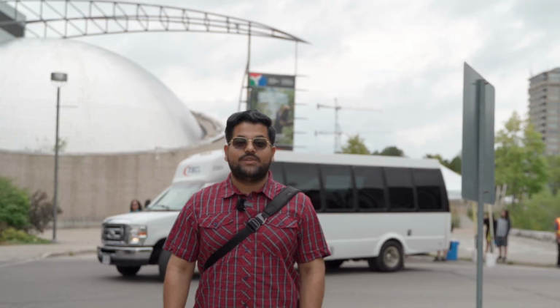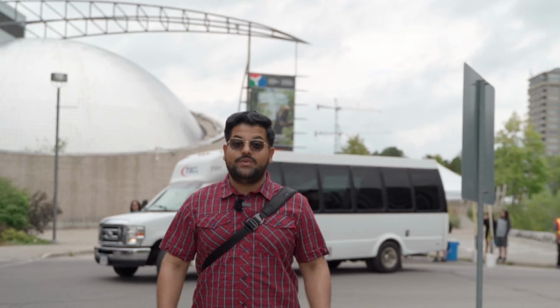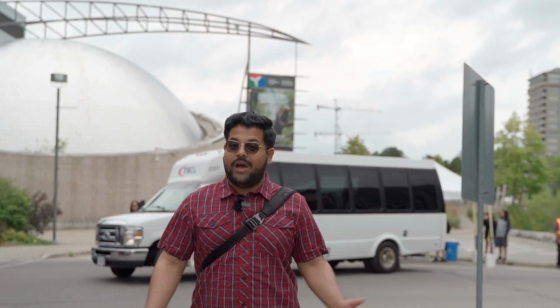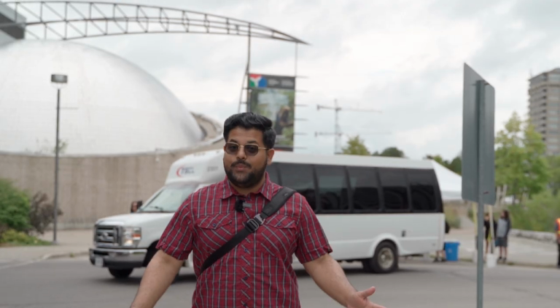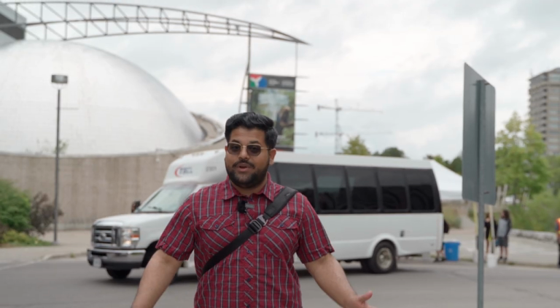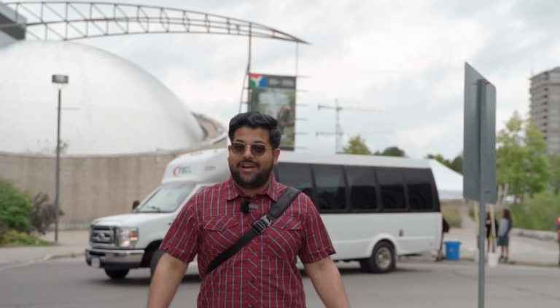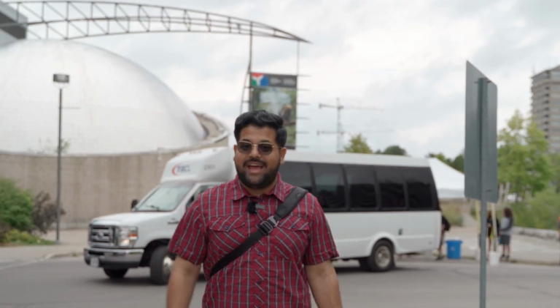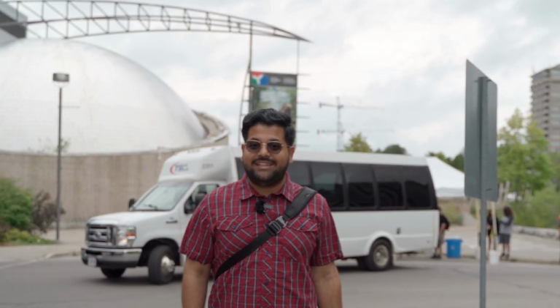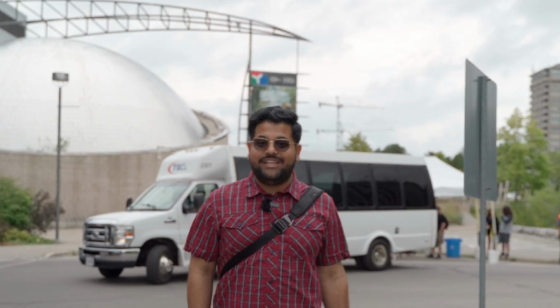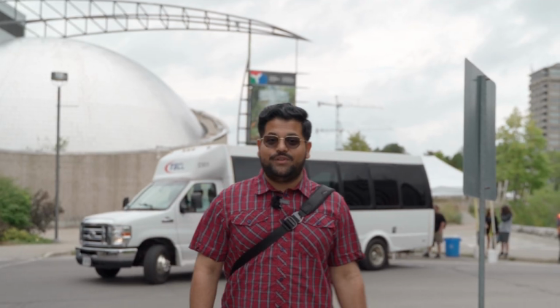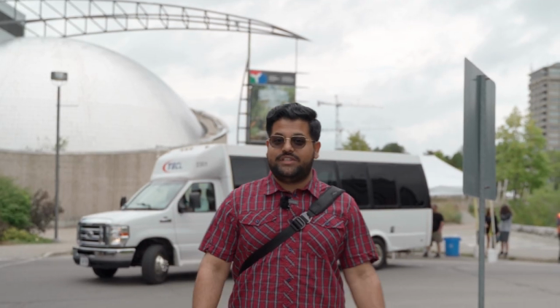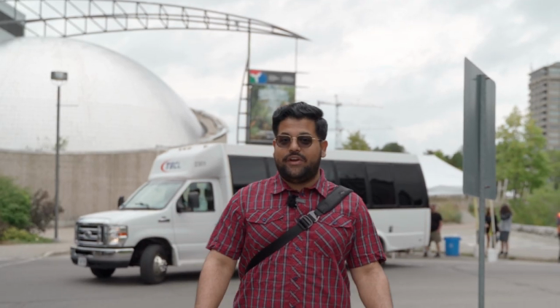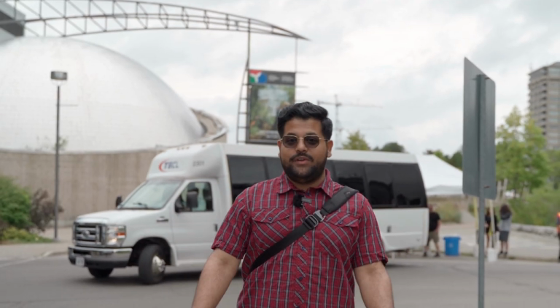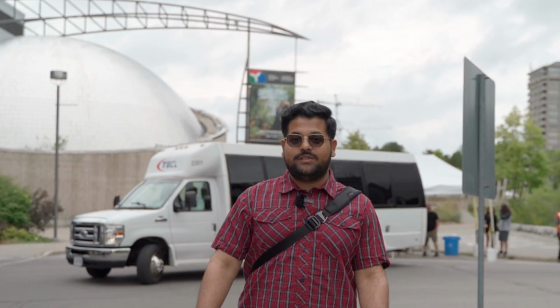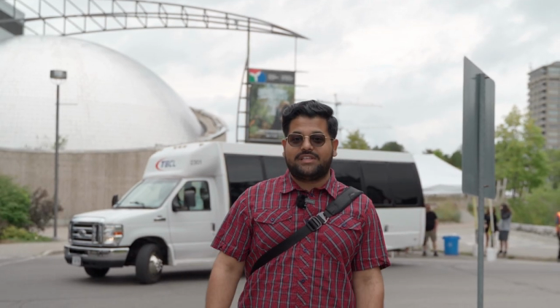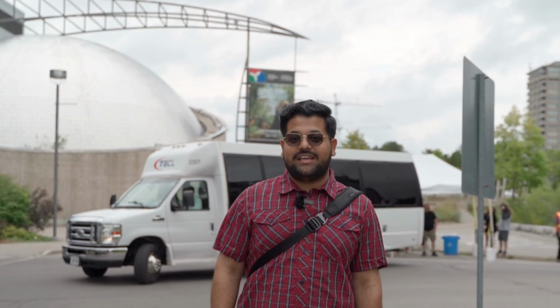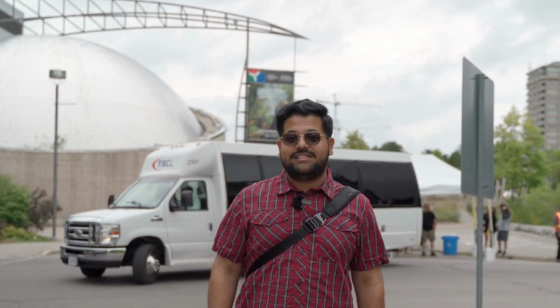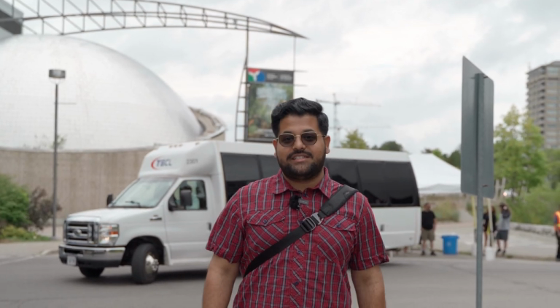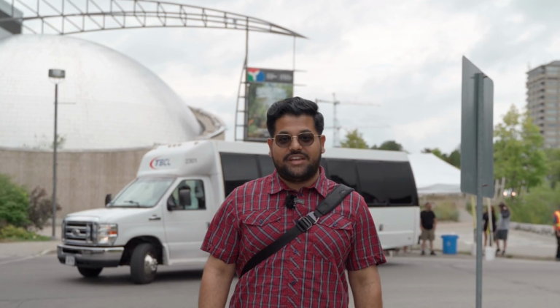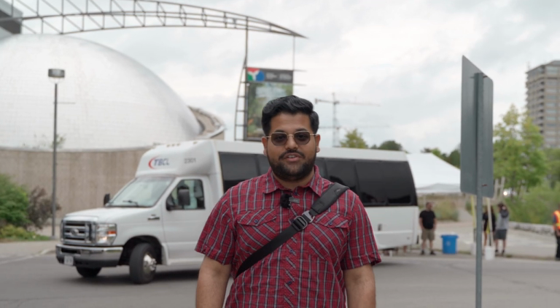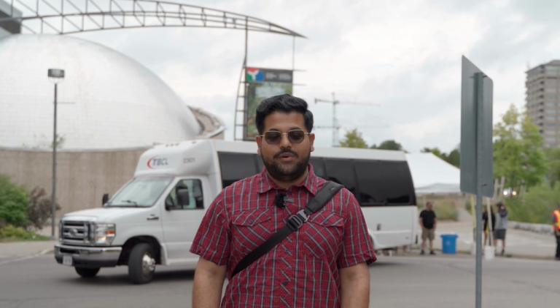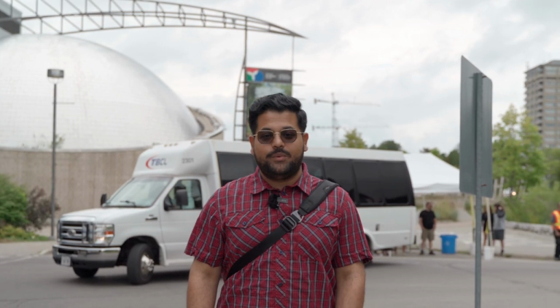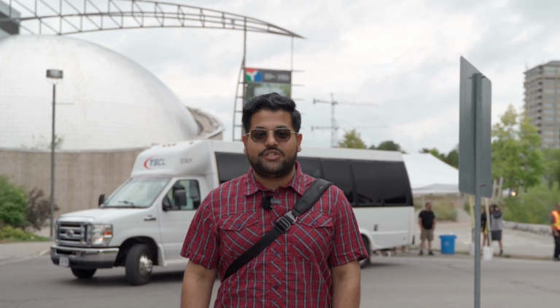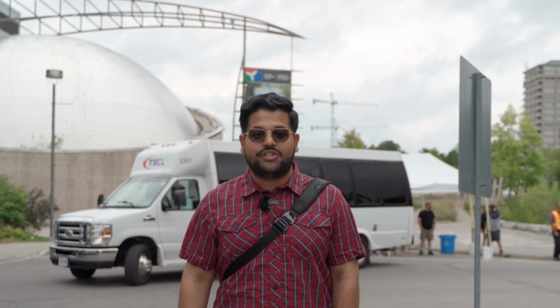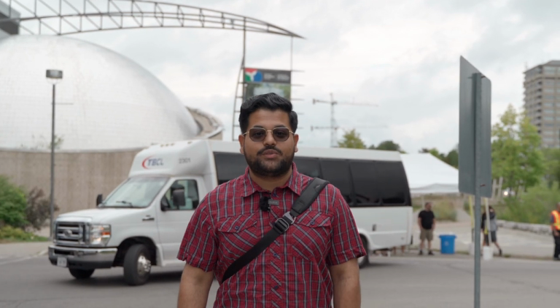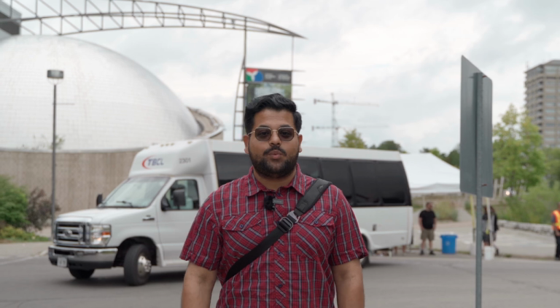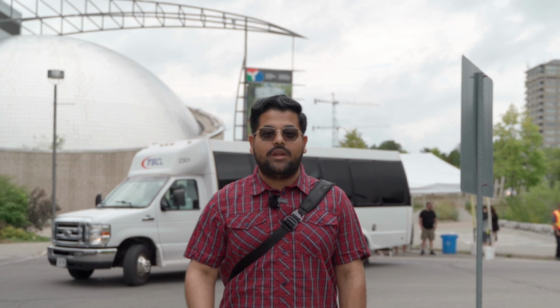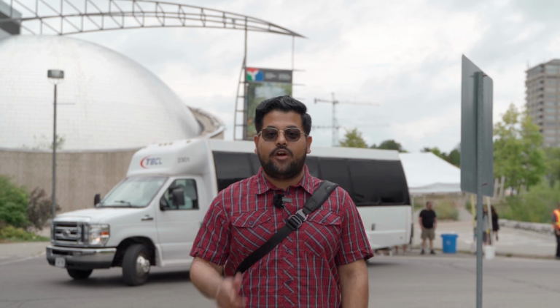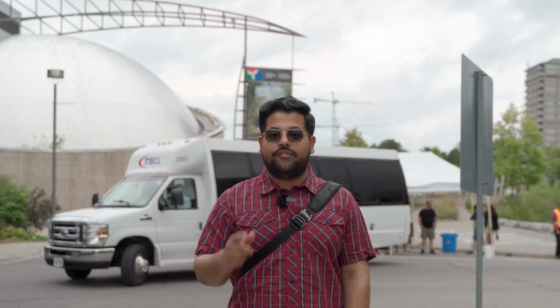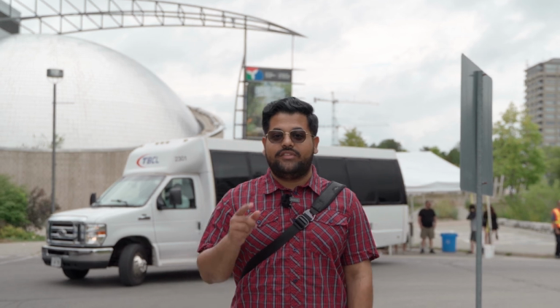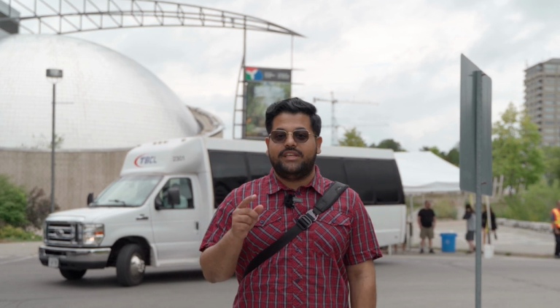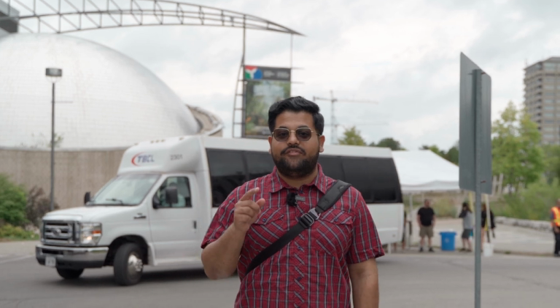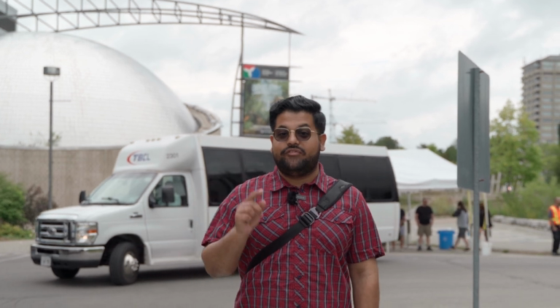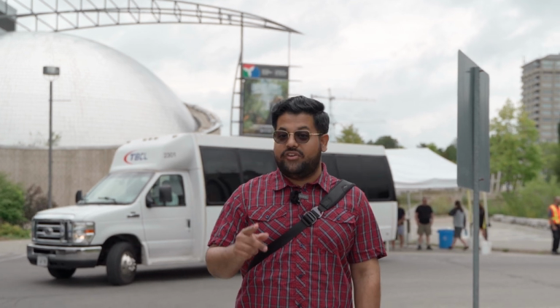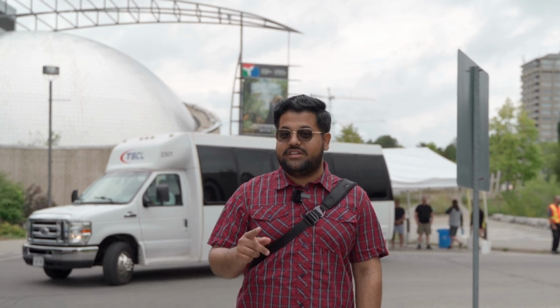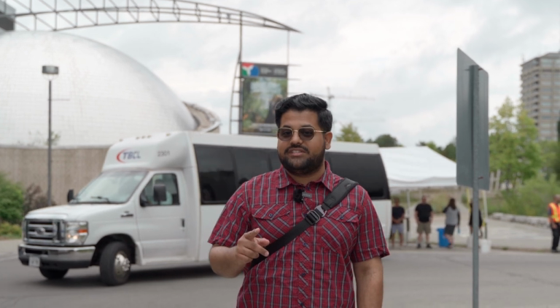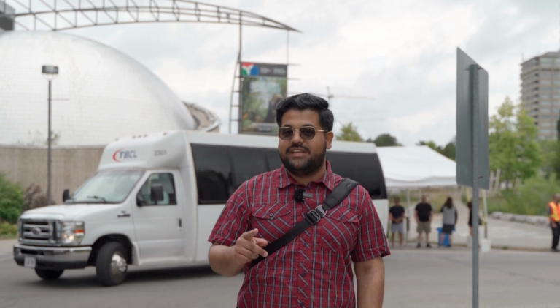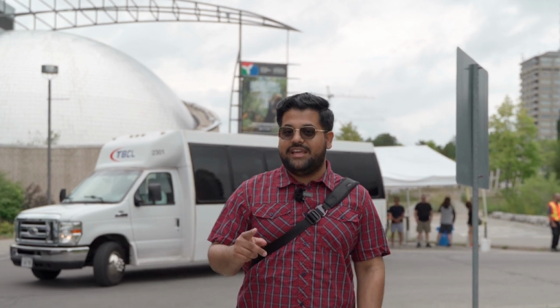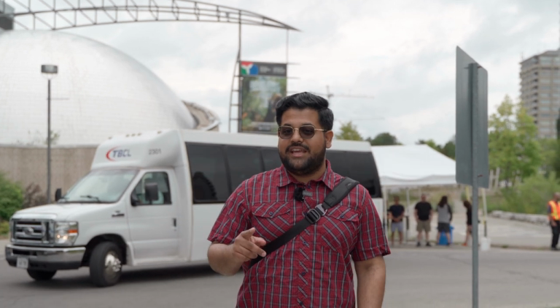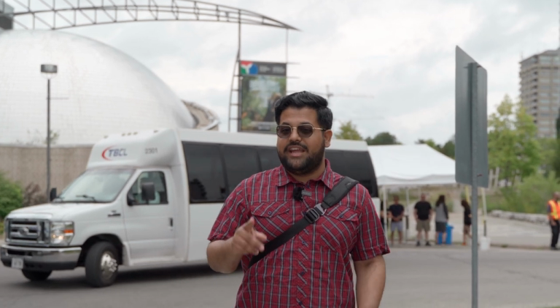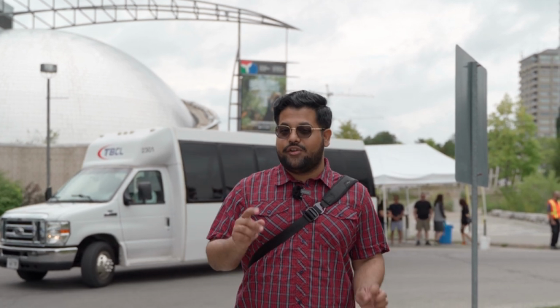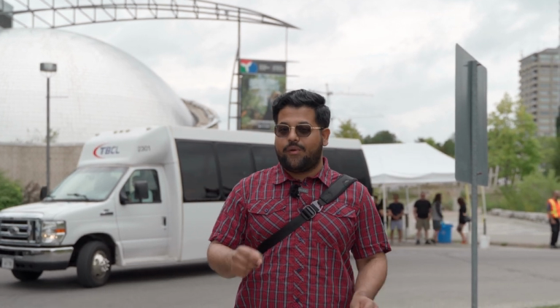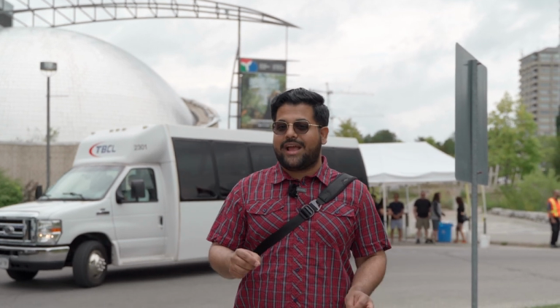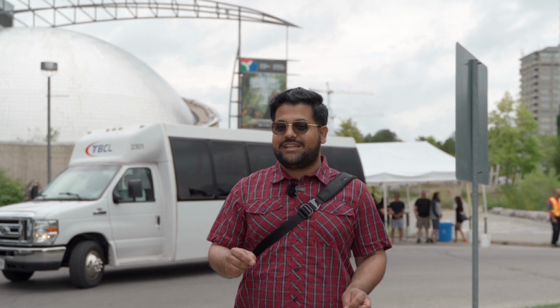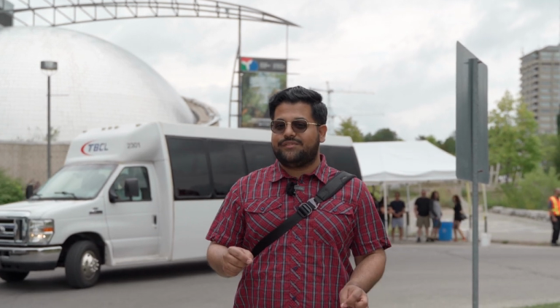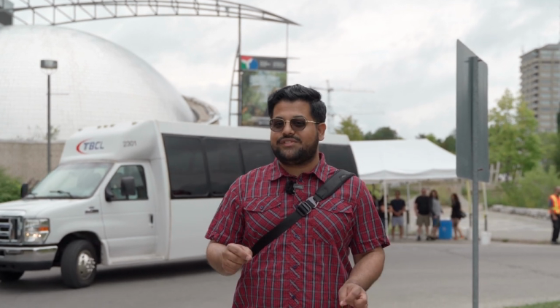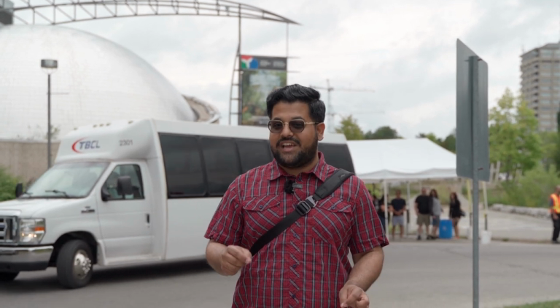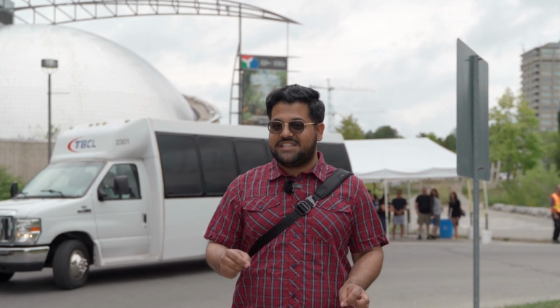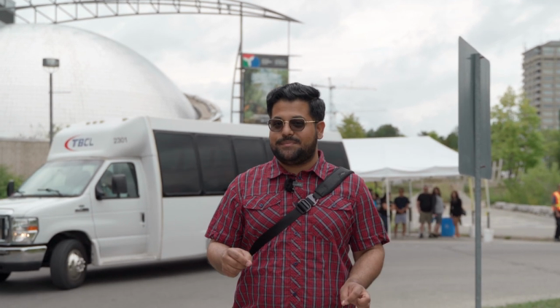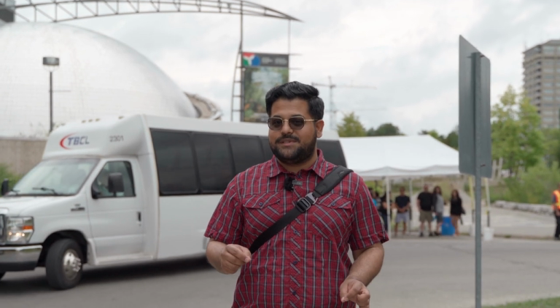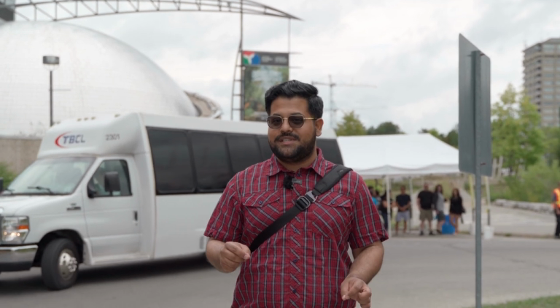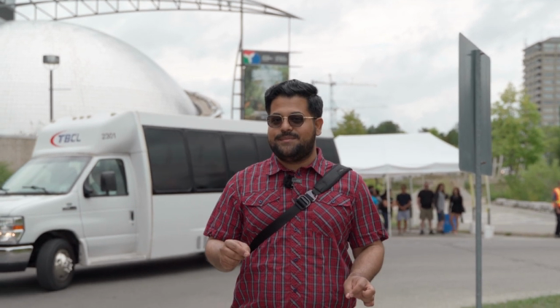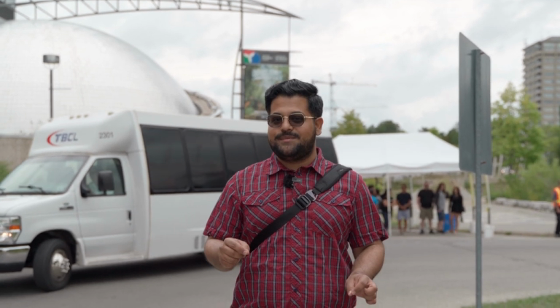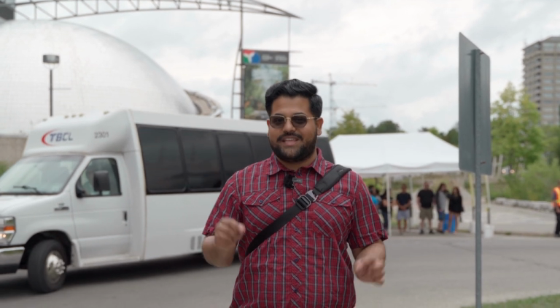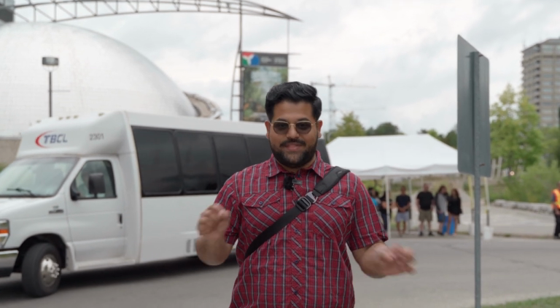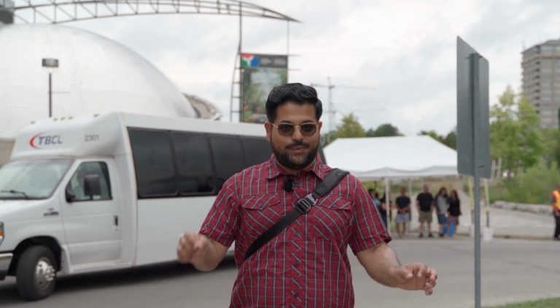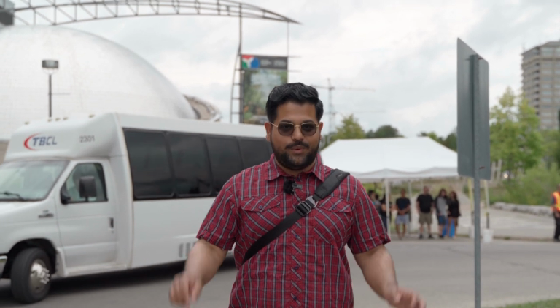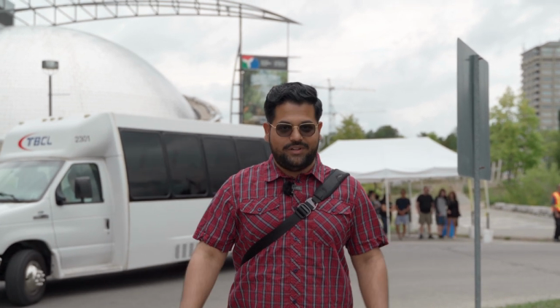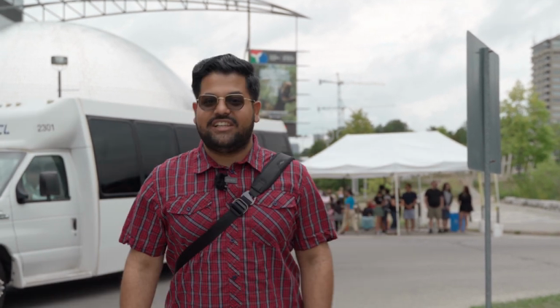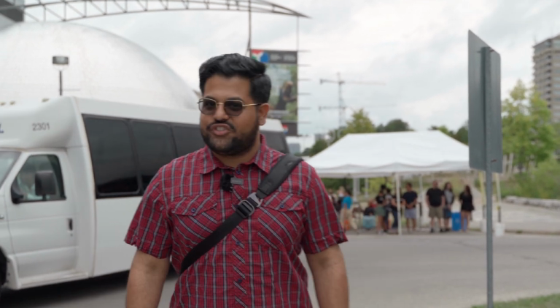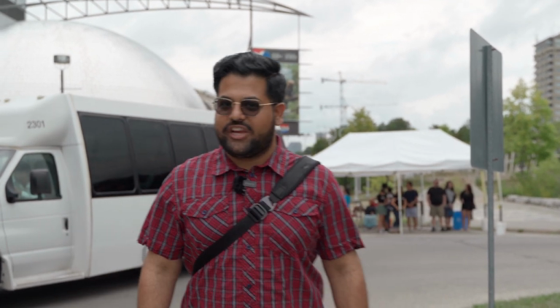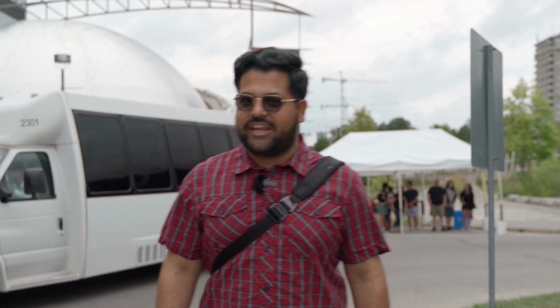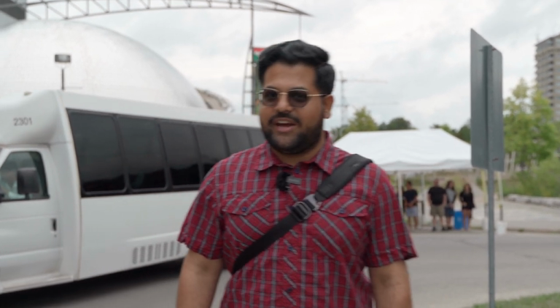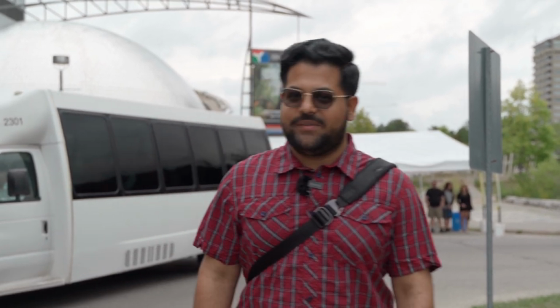So now we are at the Ontario Science Centre, which is one of the first interactive science museums in the world. Let's check it out.